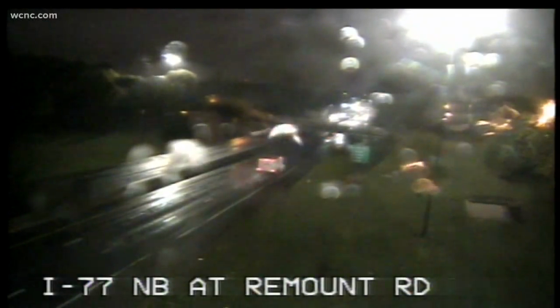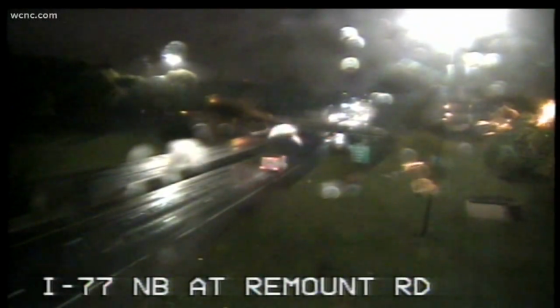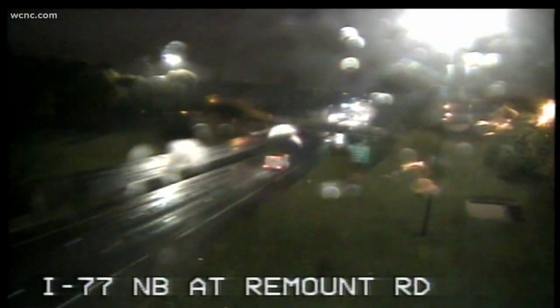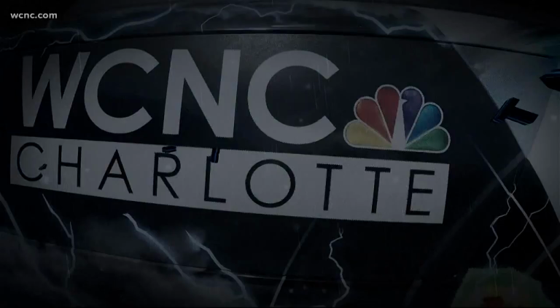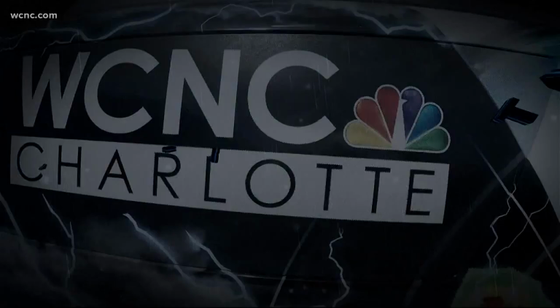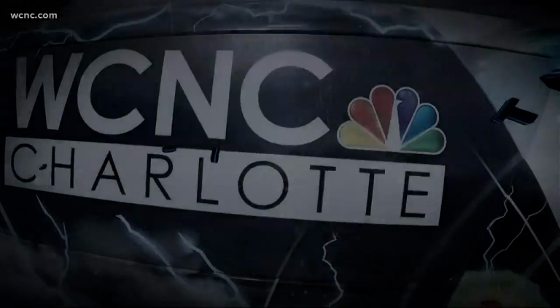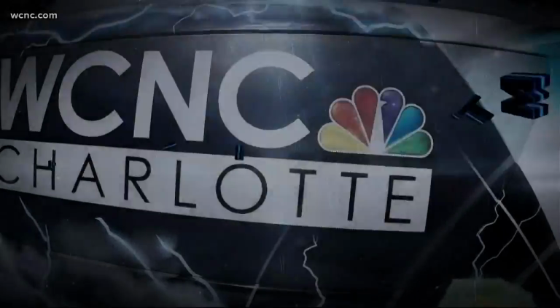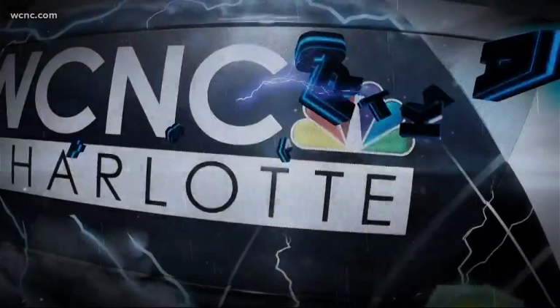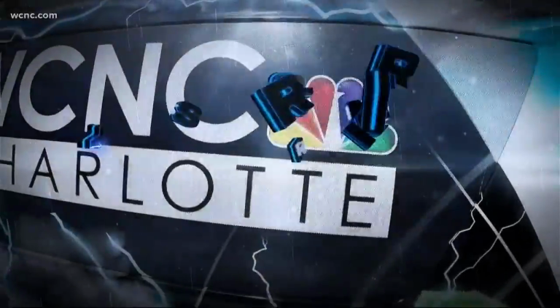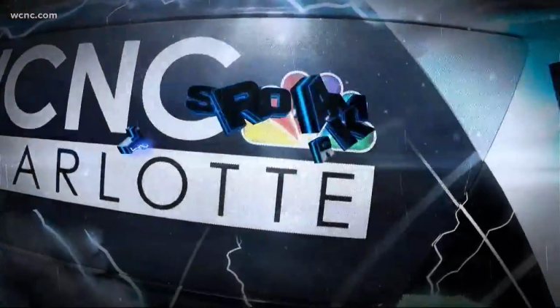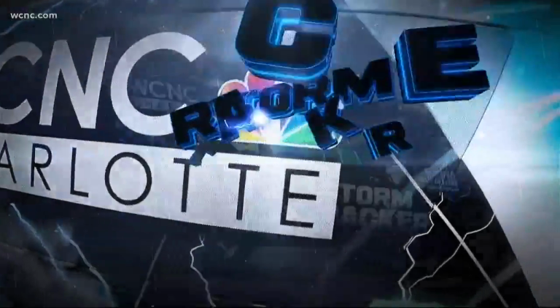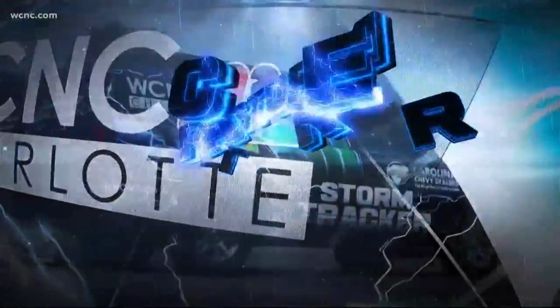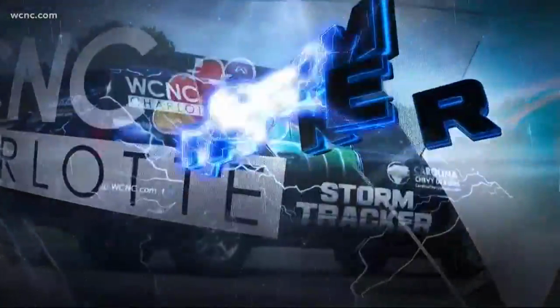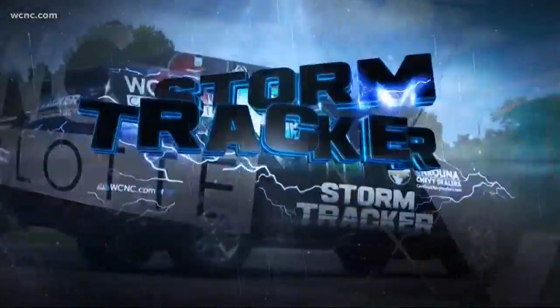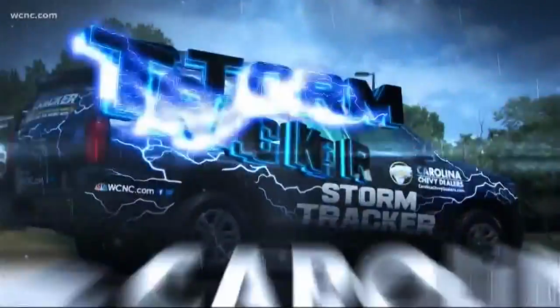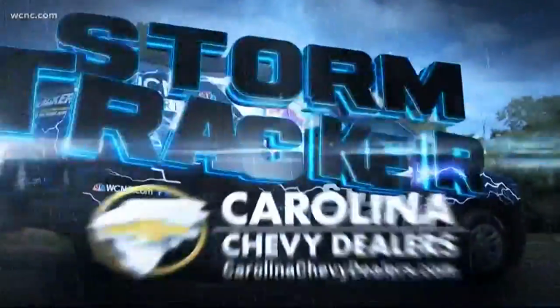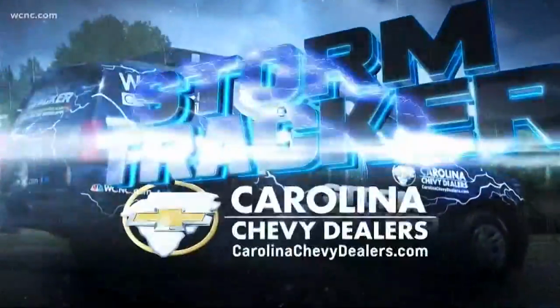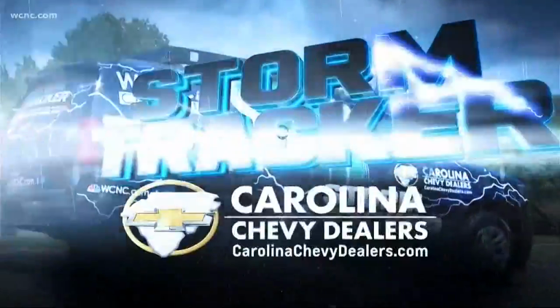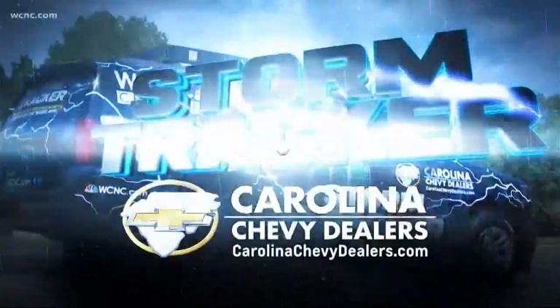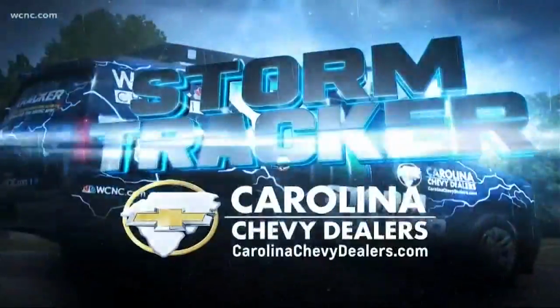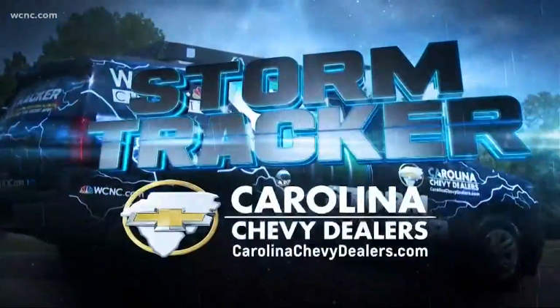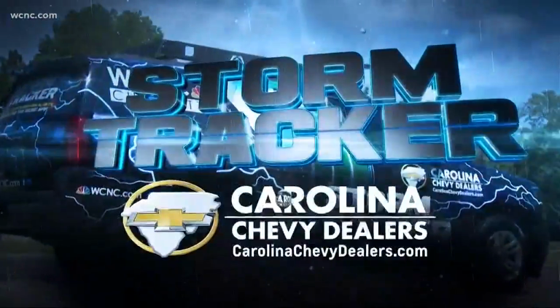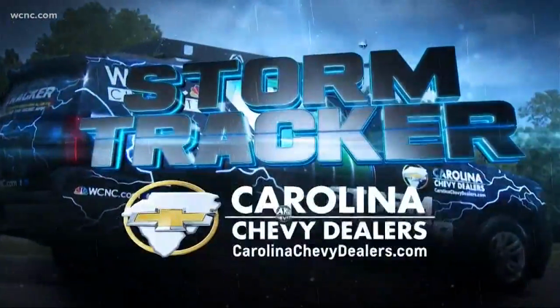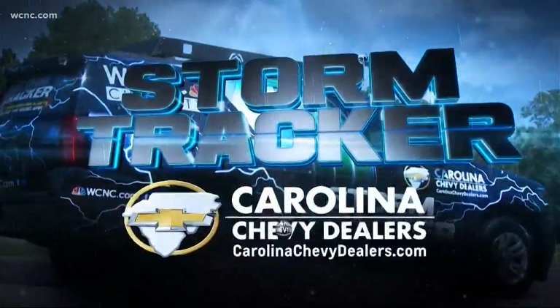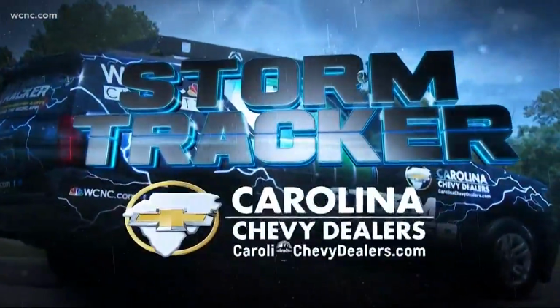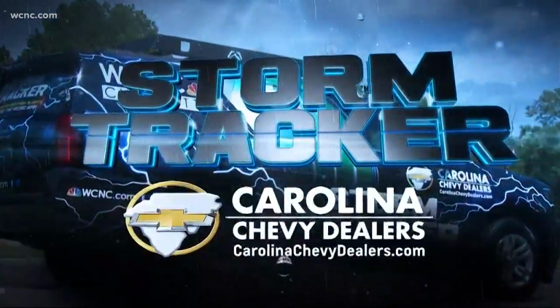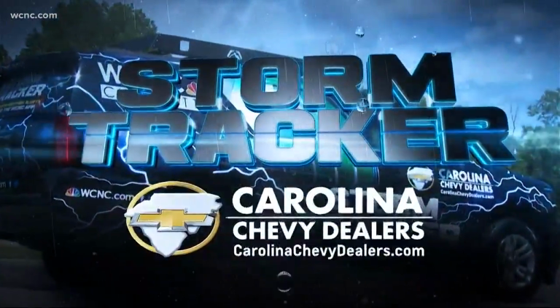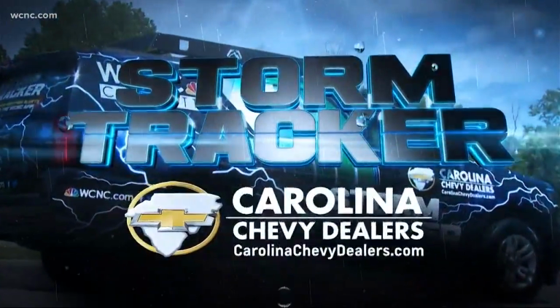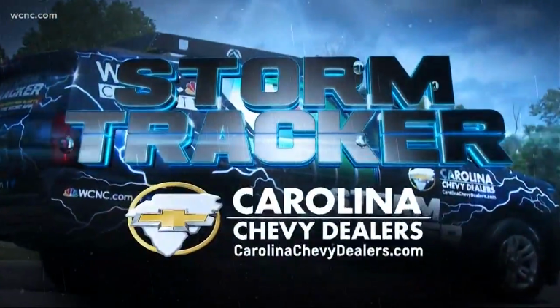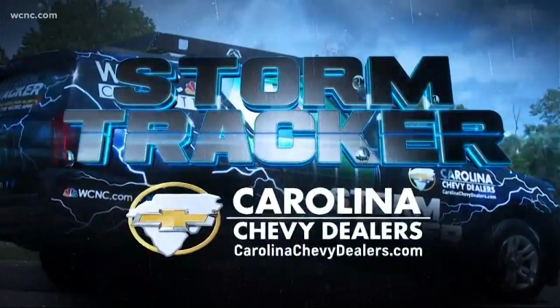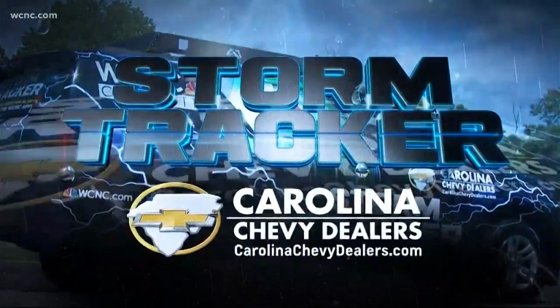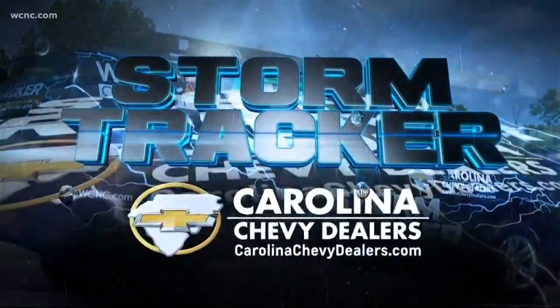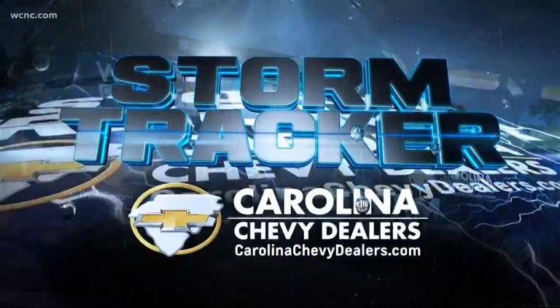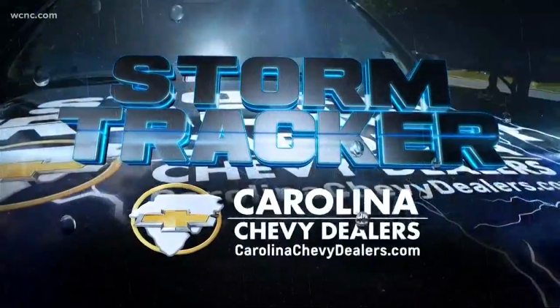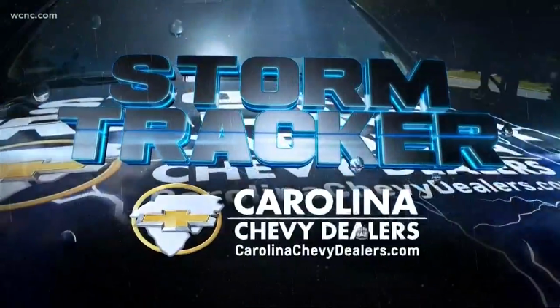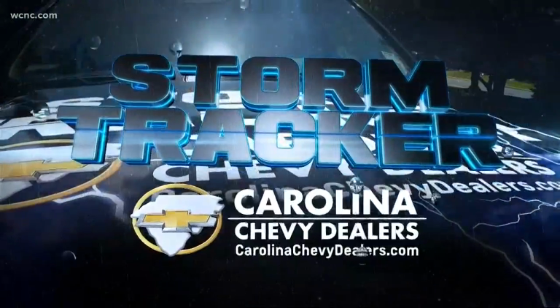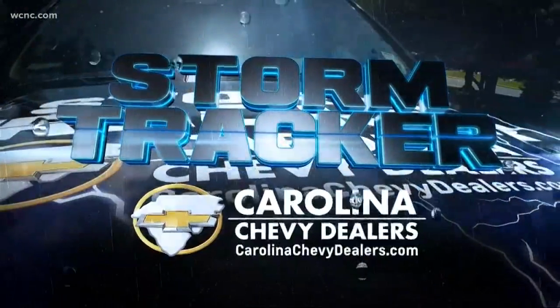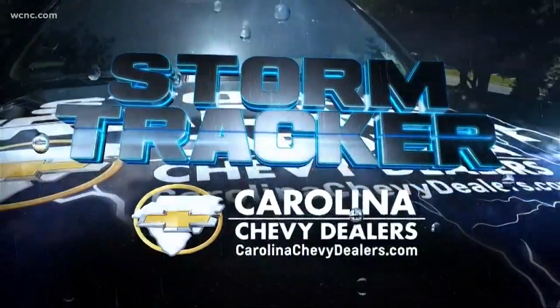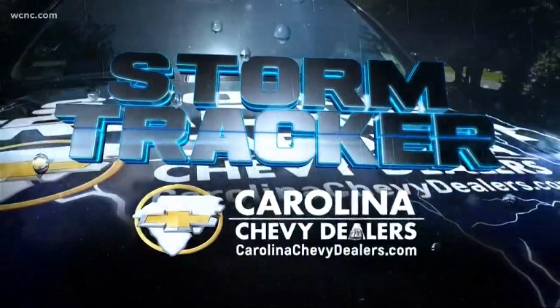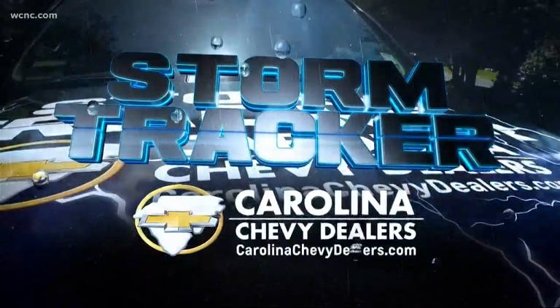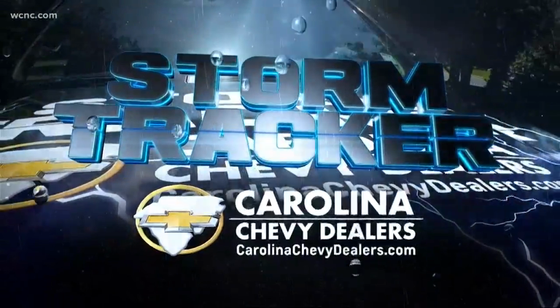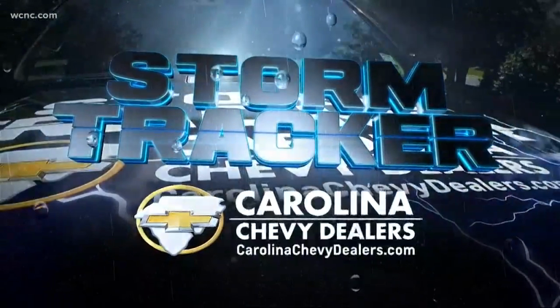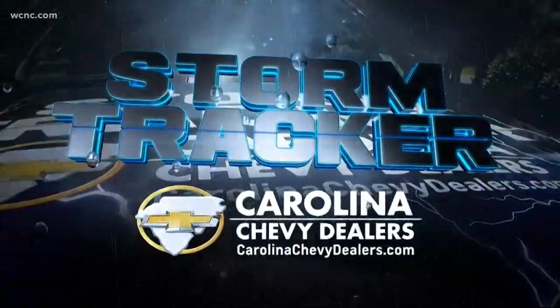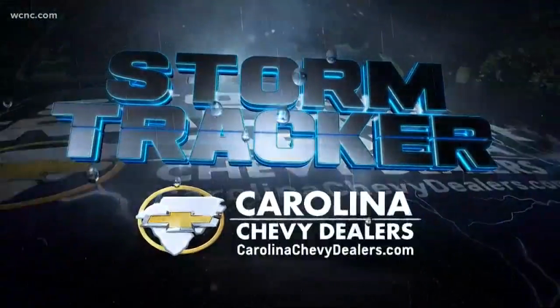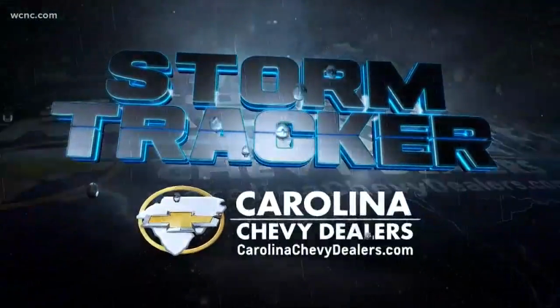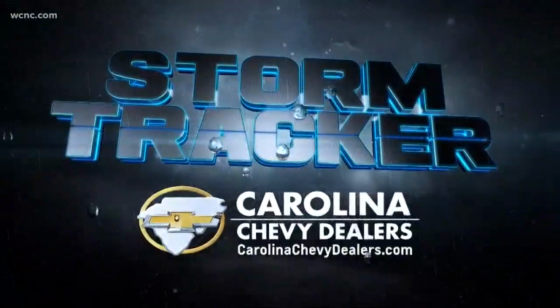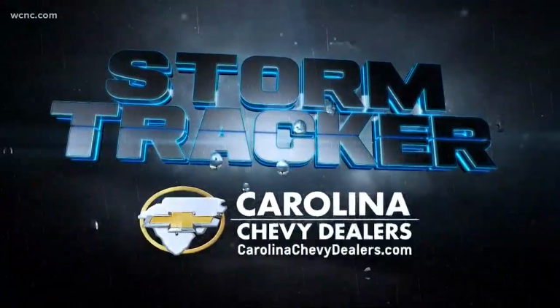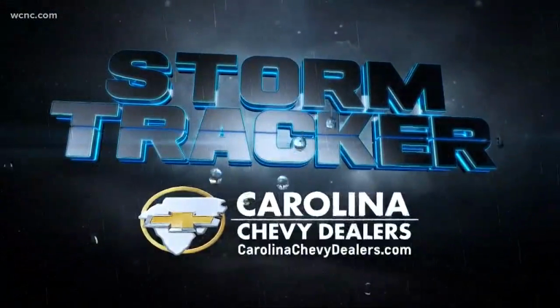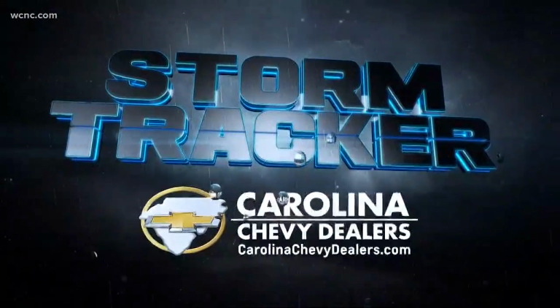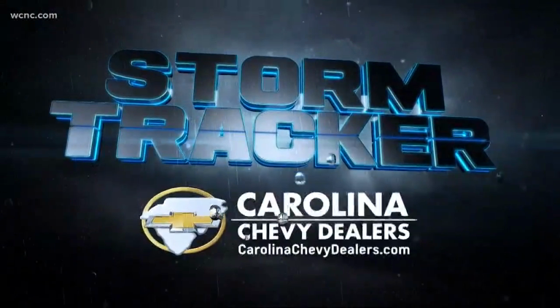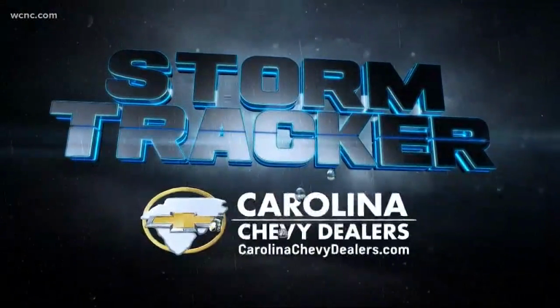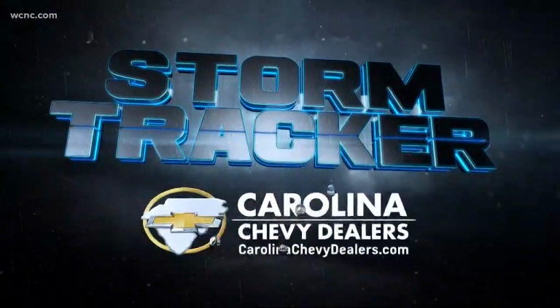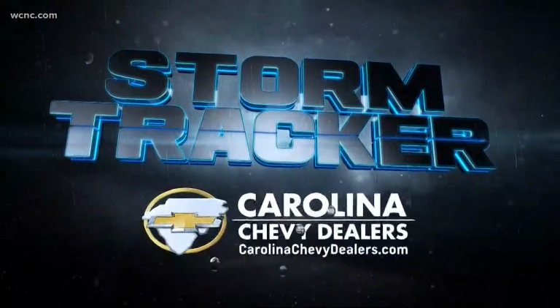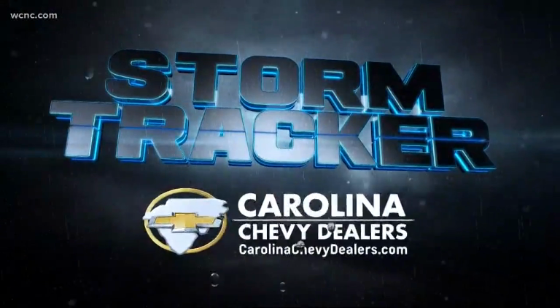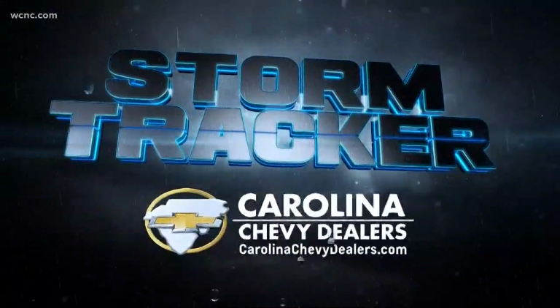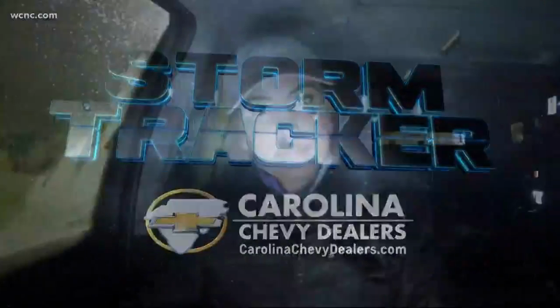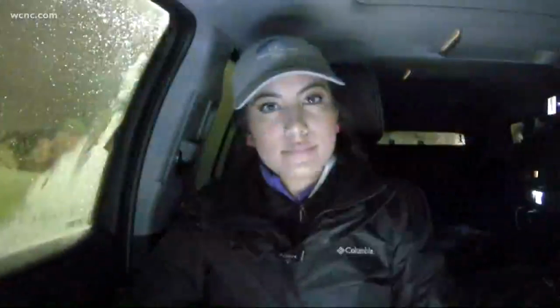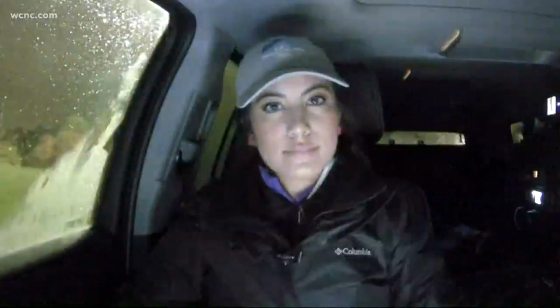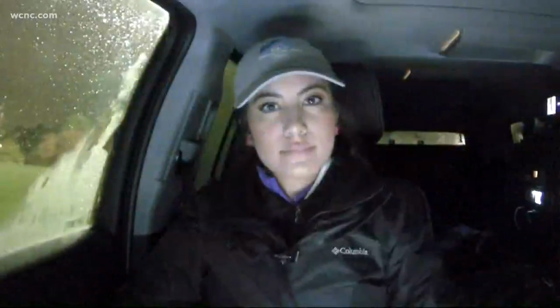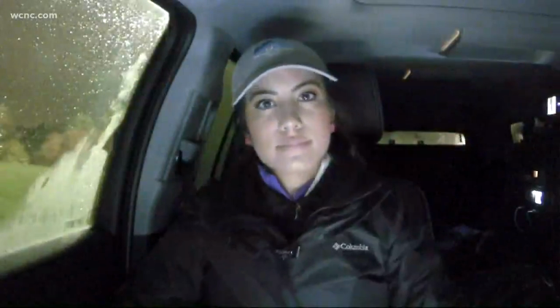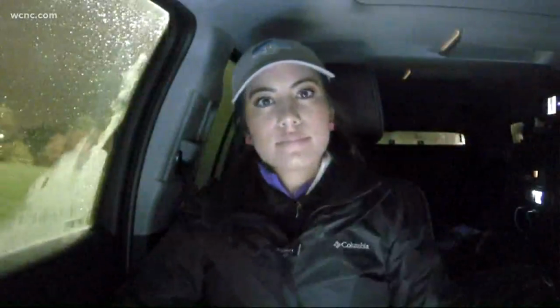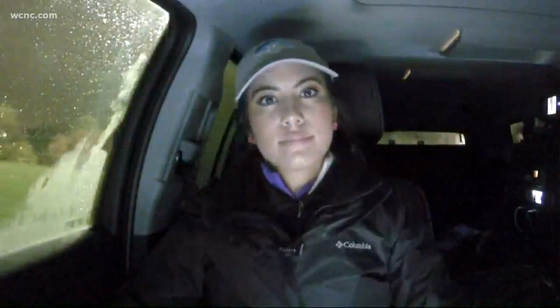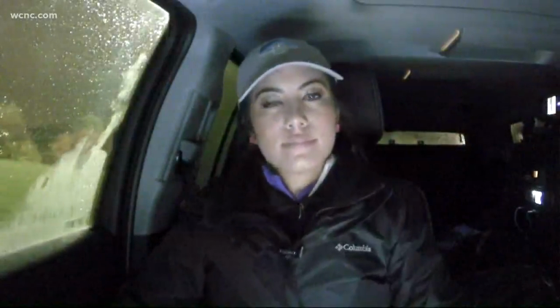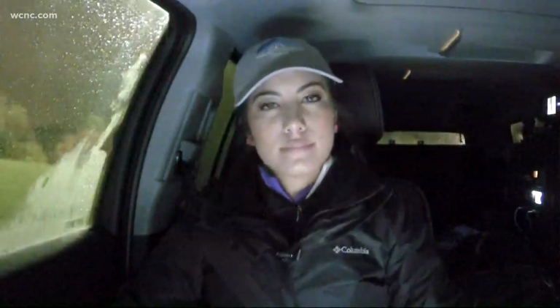NBC Charlotte's Ariel Facinthia is in our Chevy Storm Tracker this morning. Ariel, first up, where are you and how are the roads?